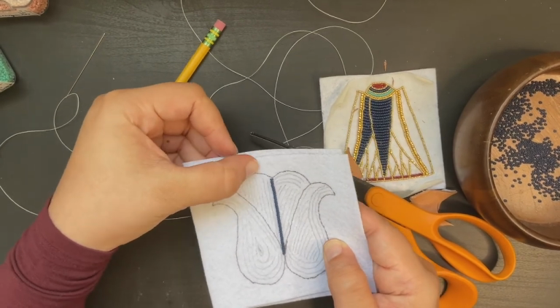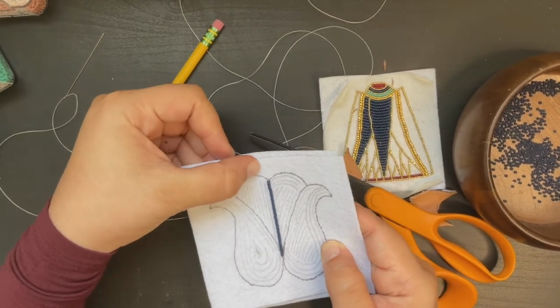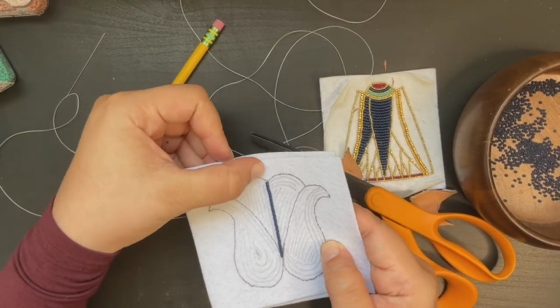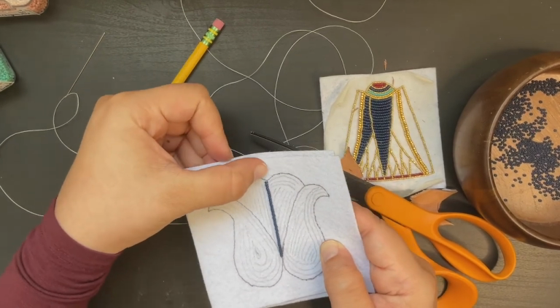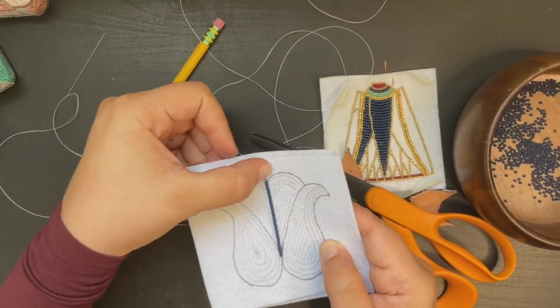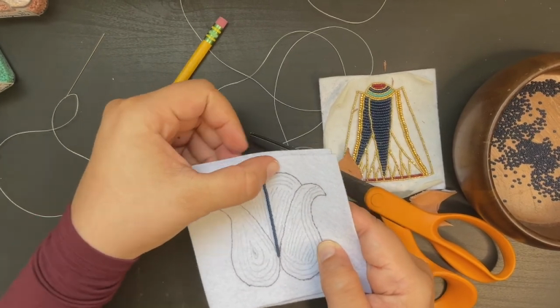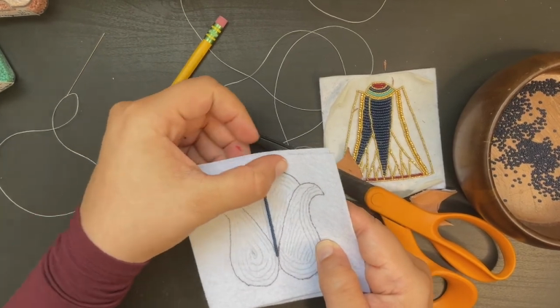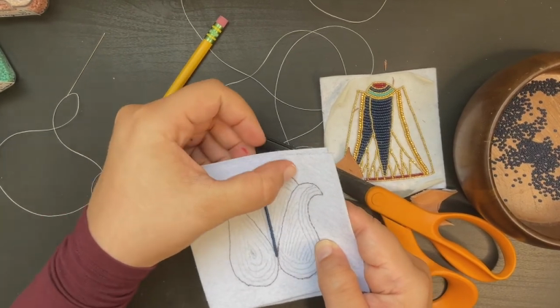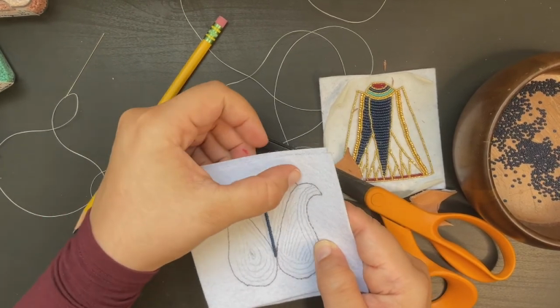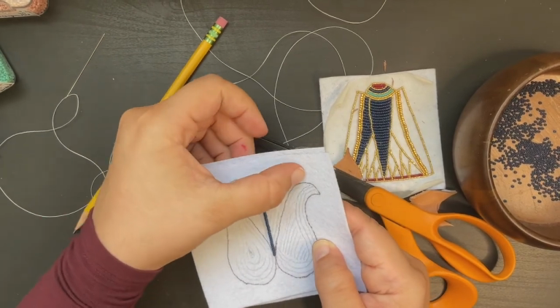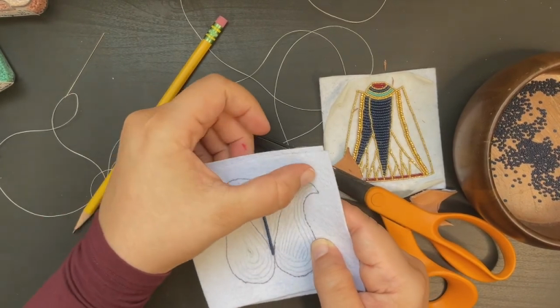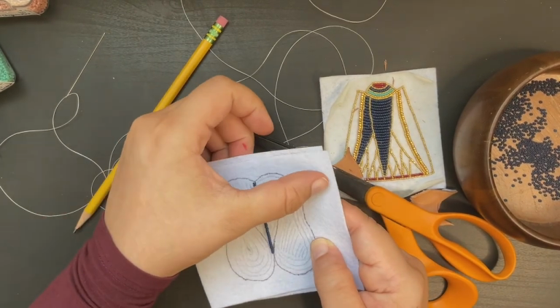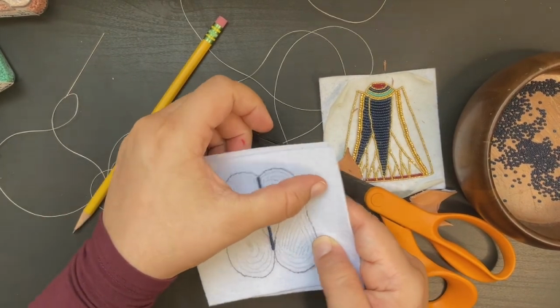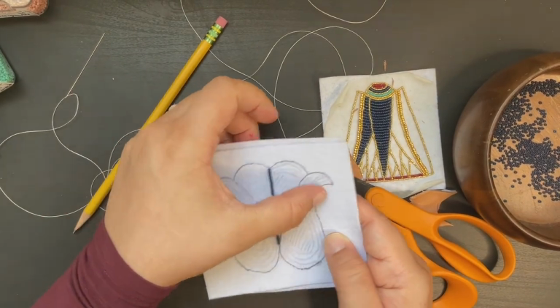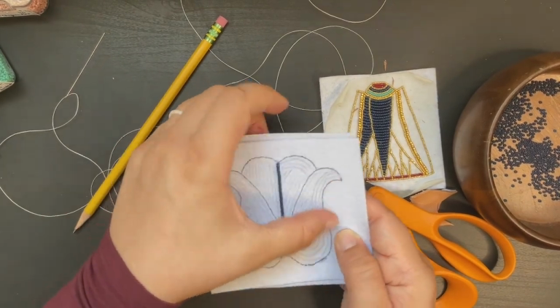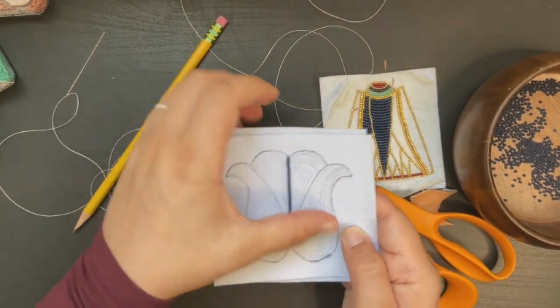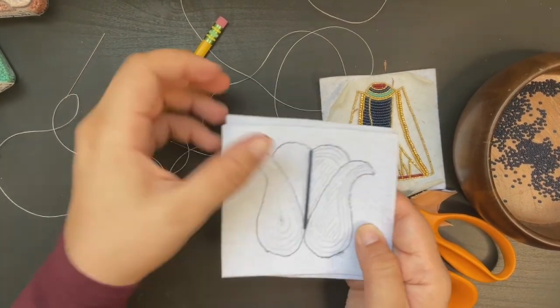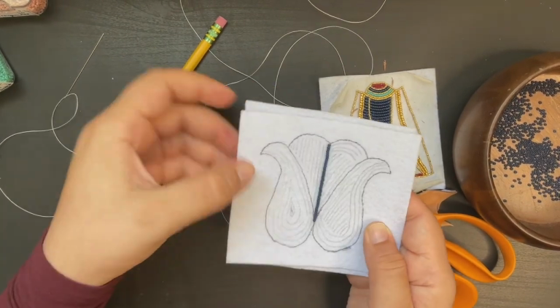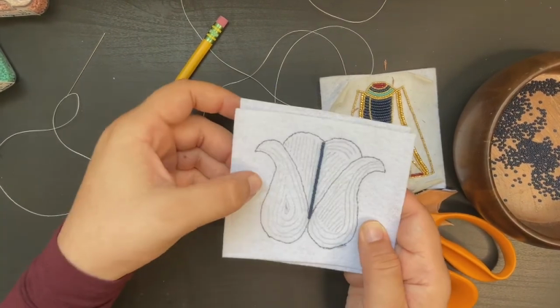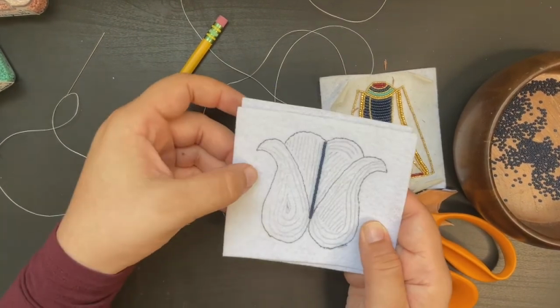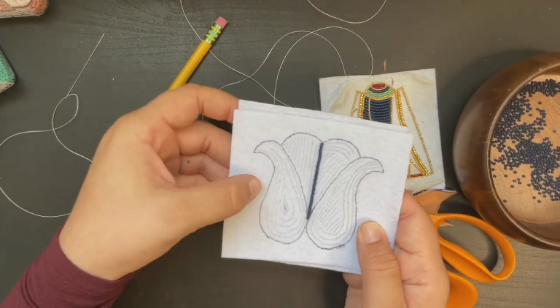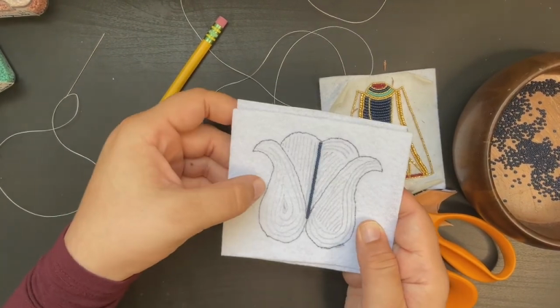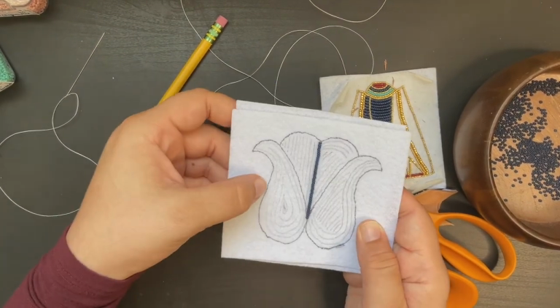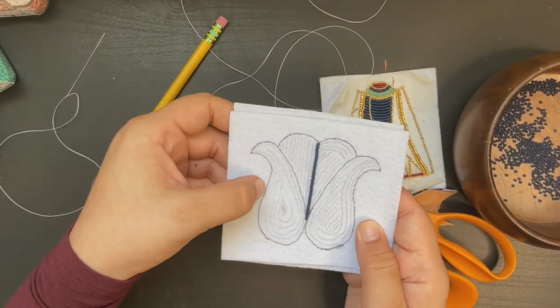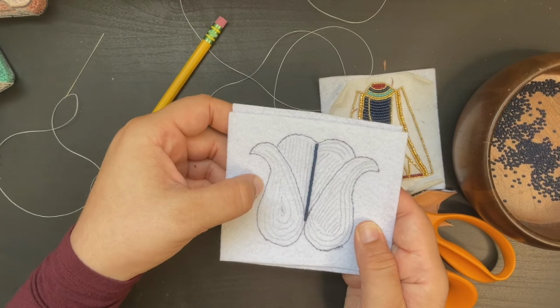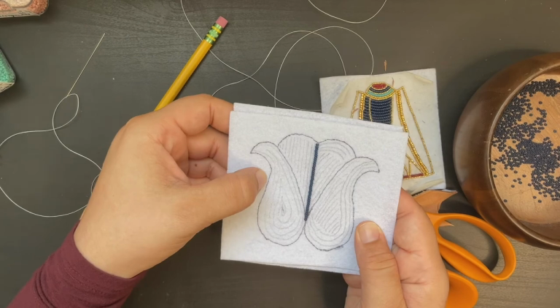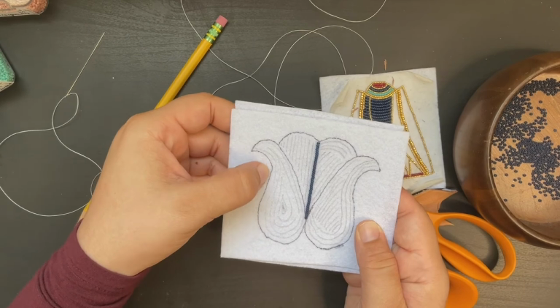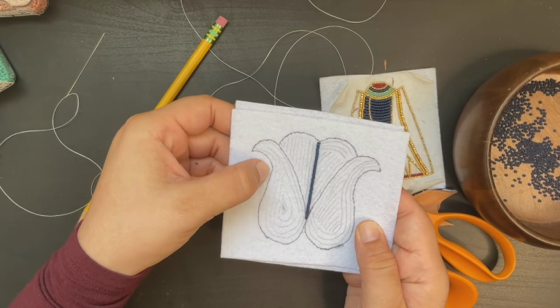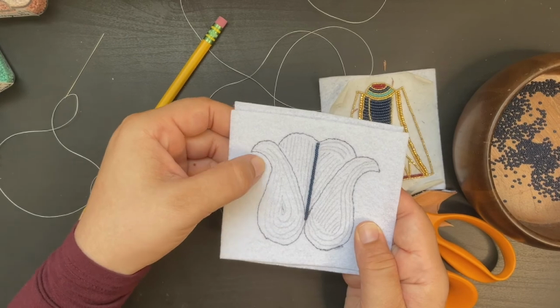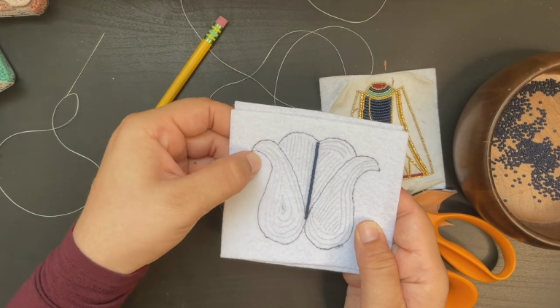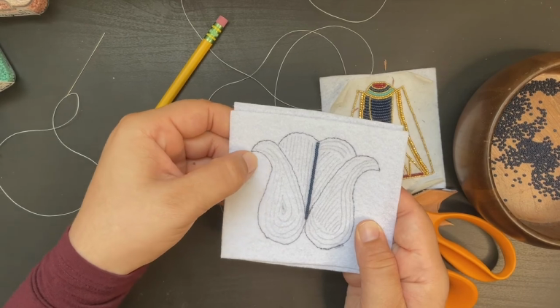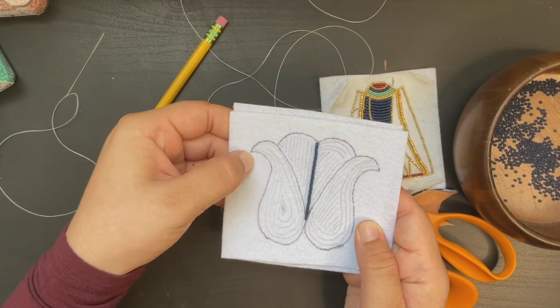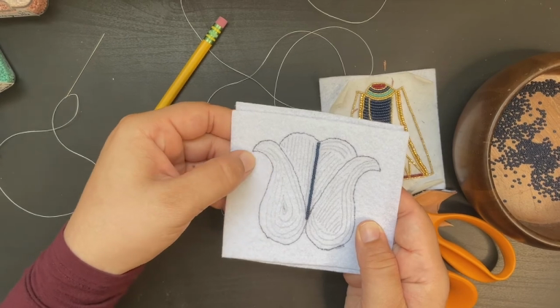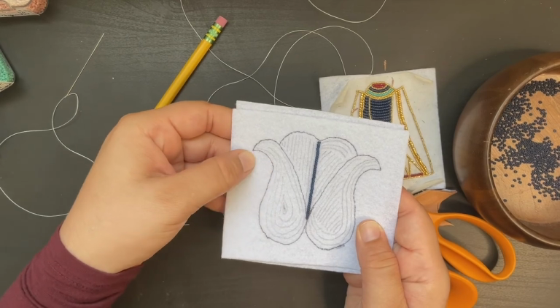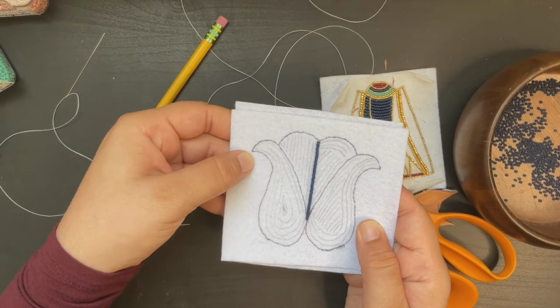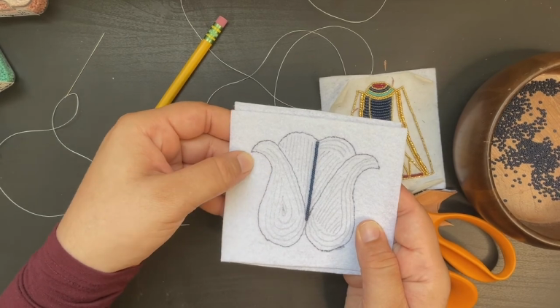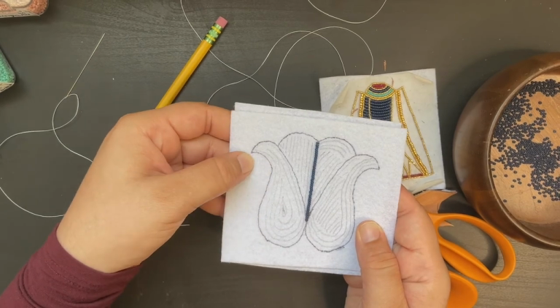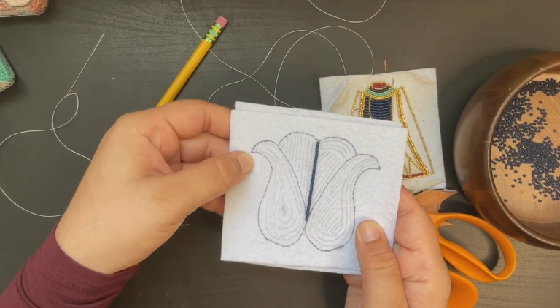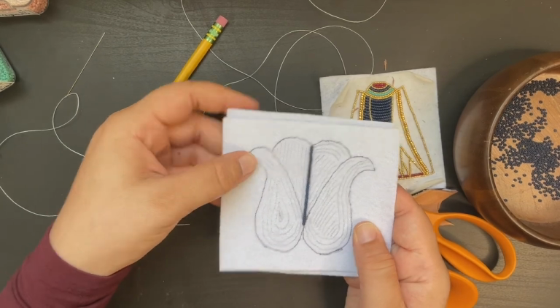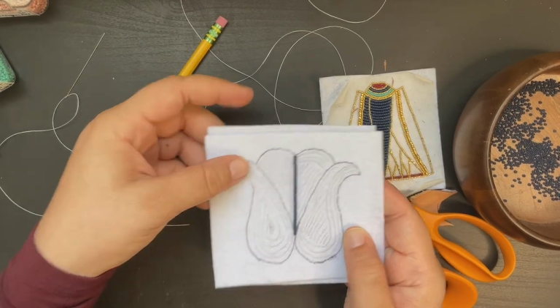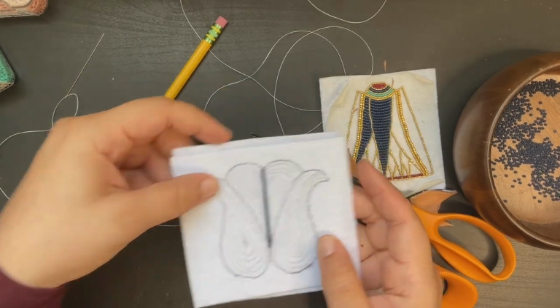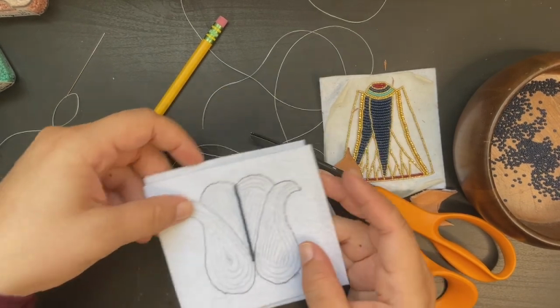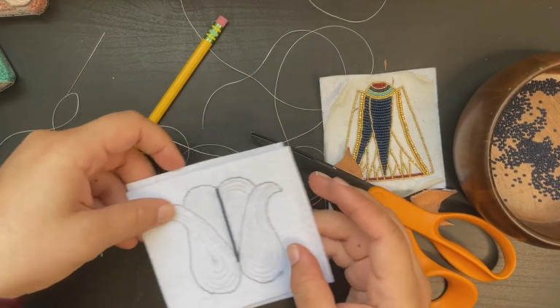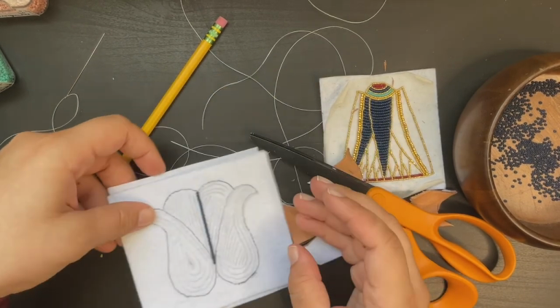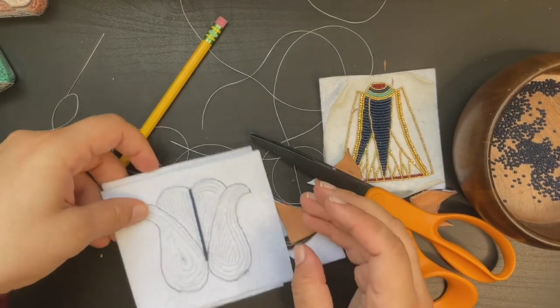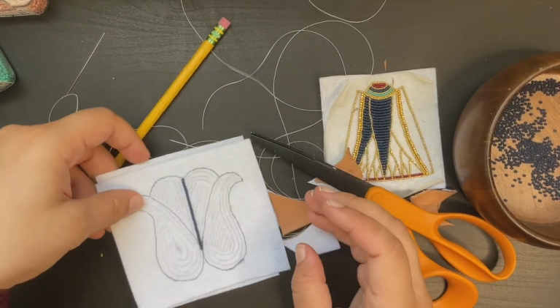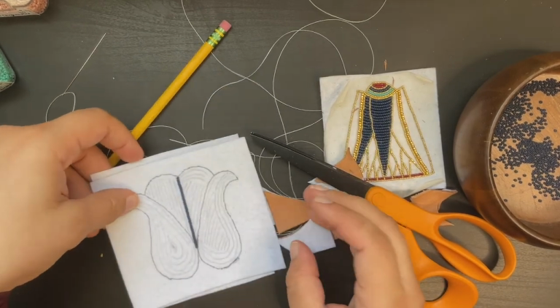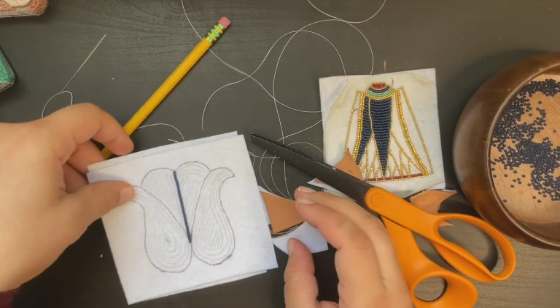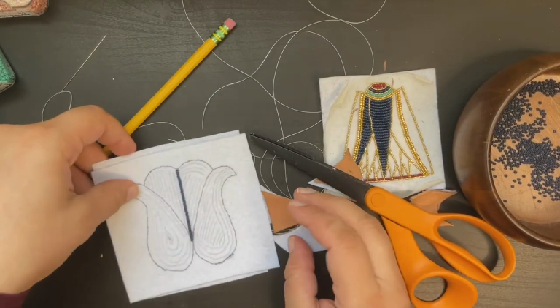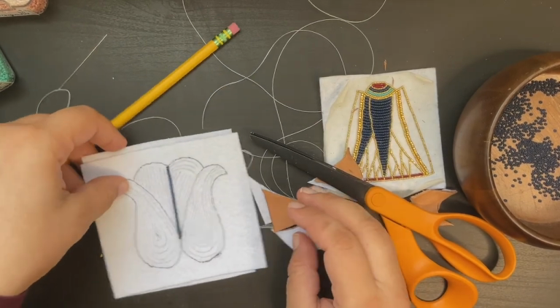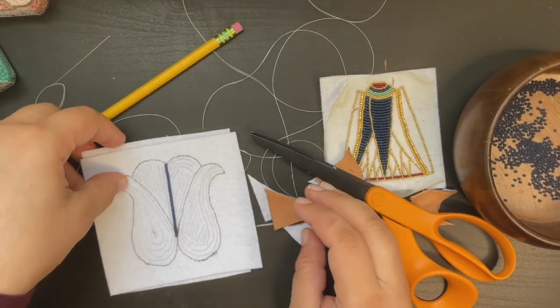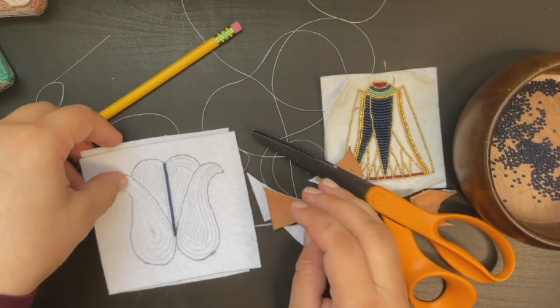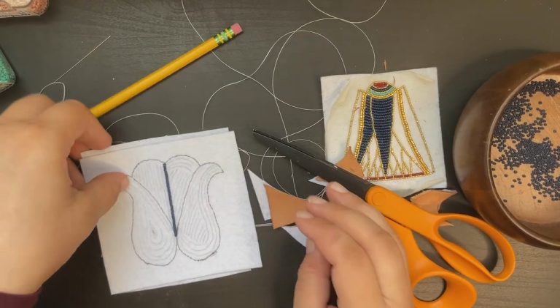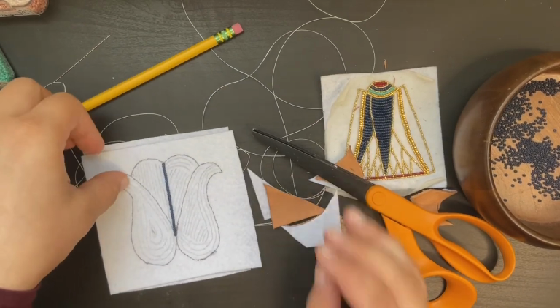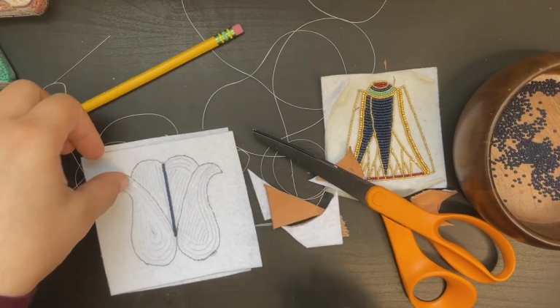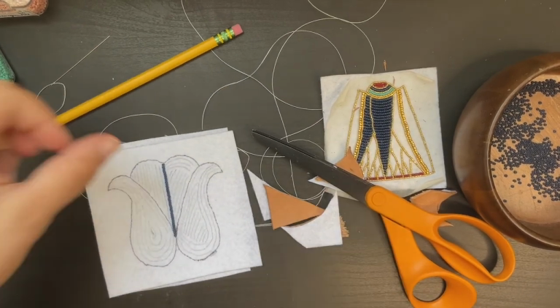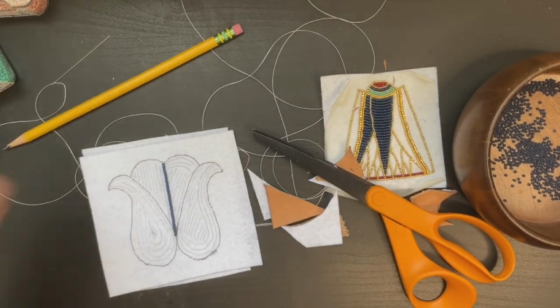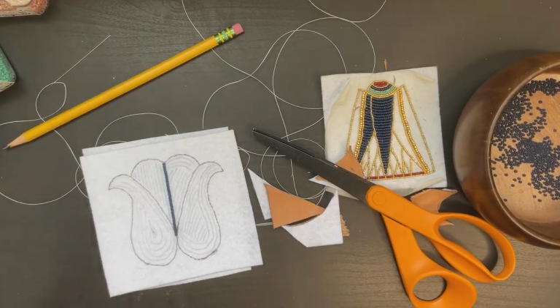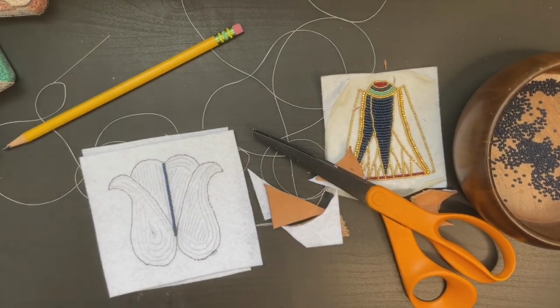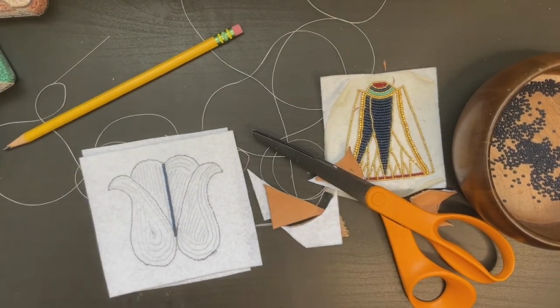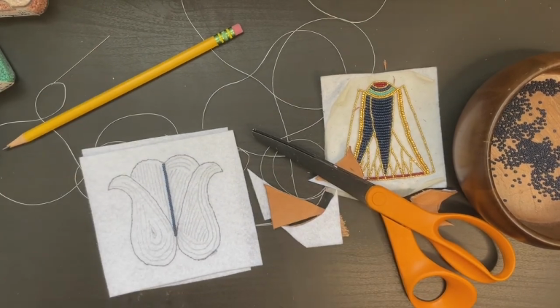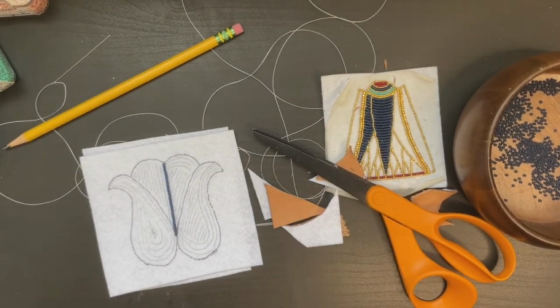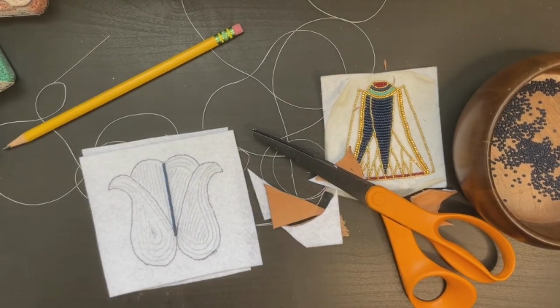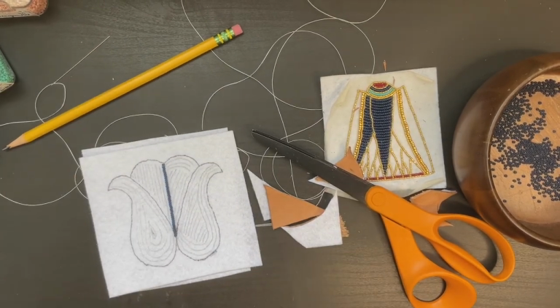Congratulations and thank you so much for joining me and learning about beading.